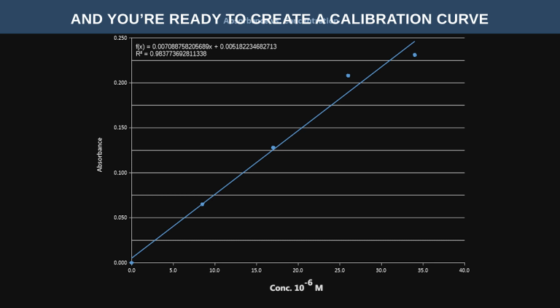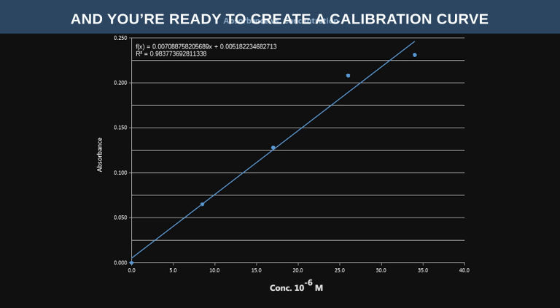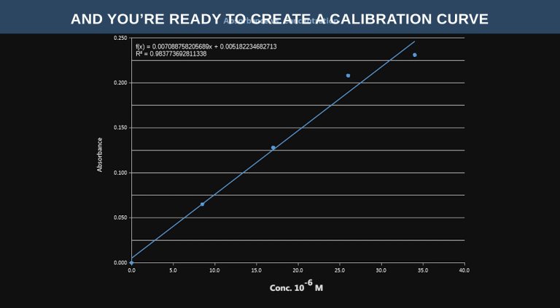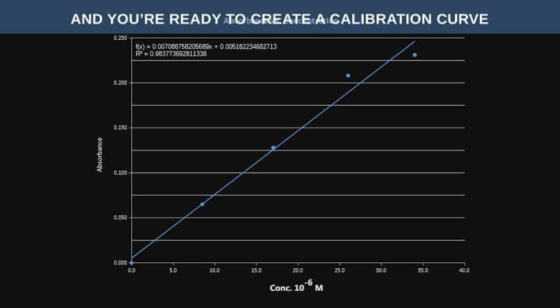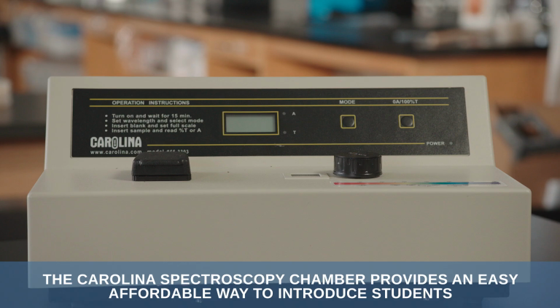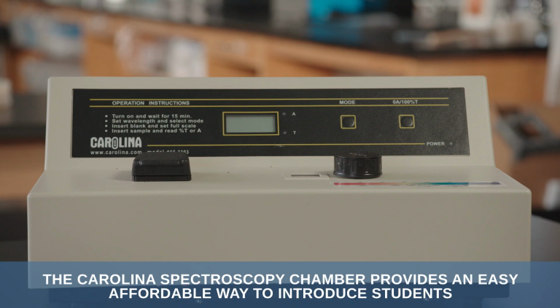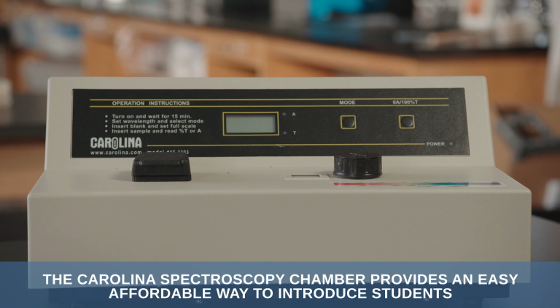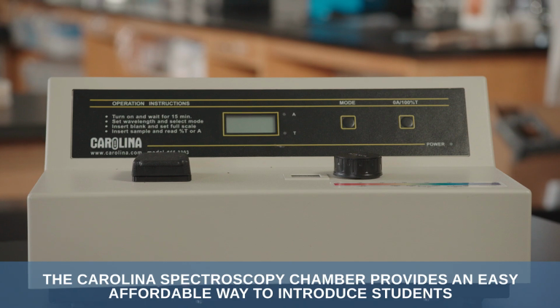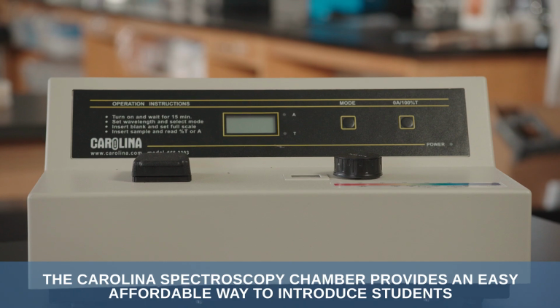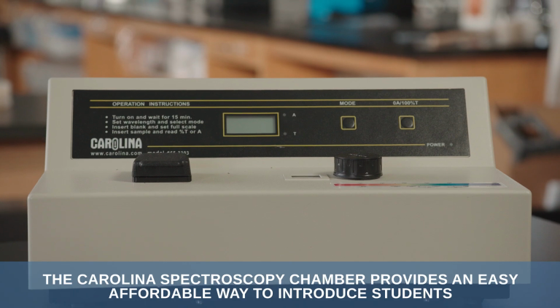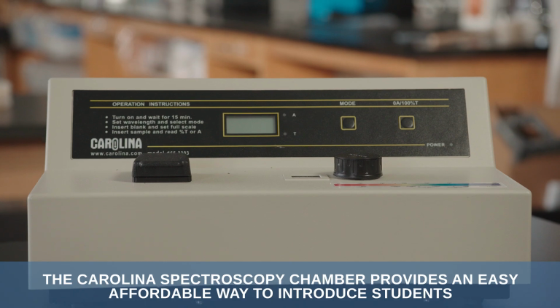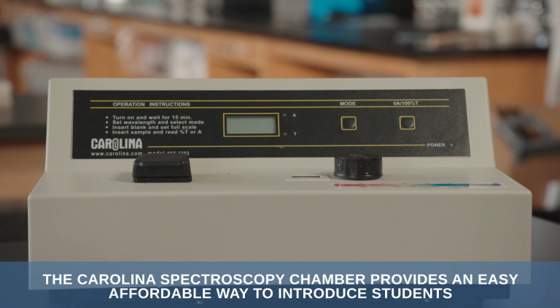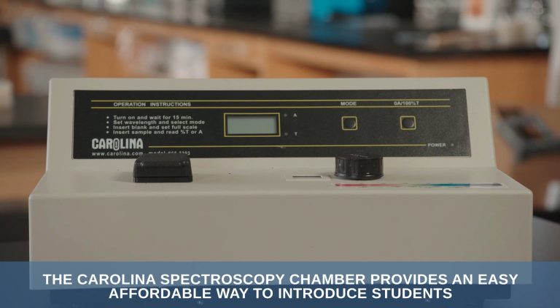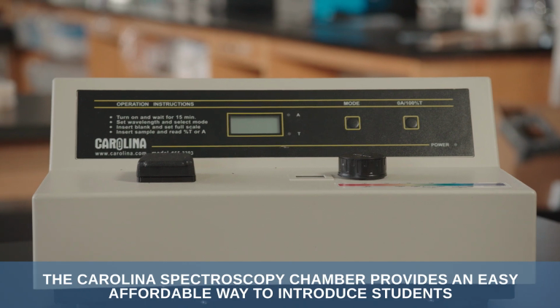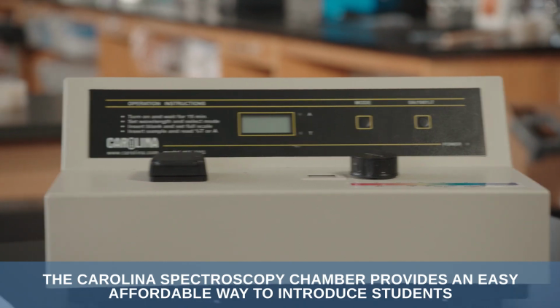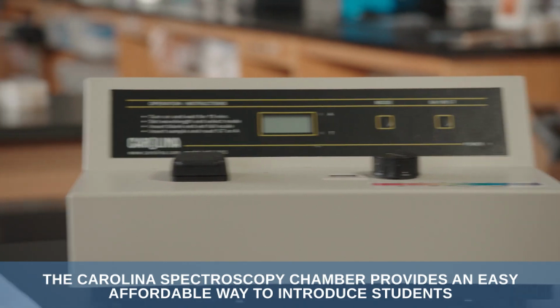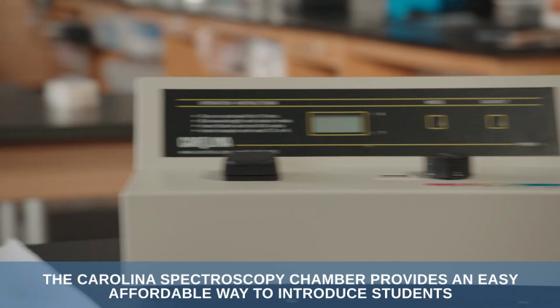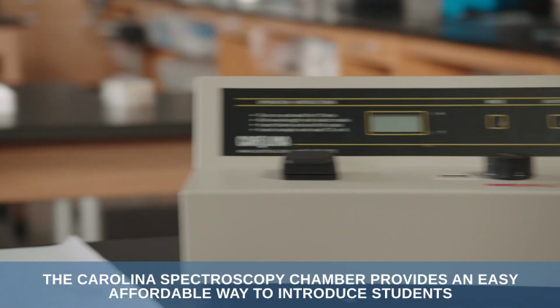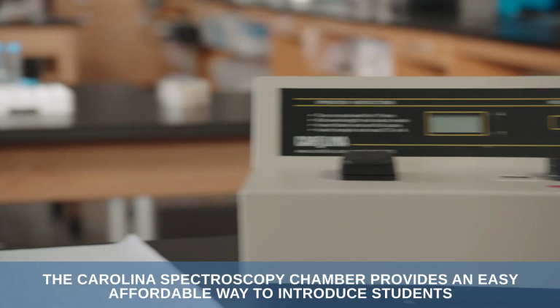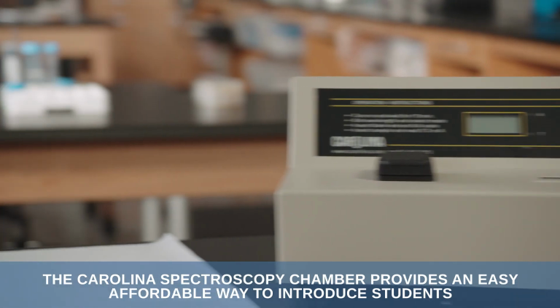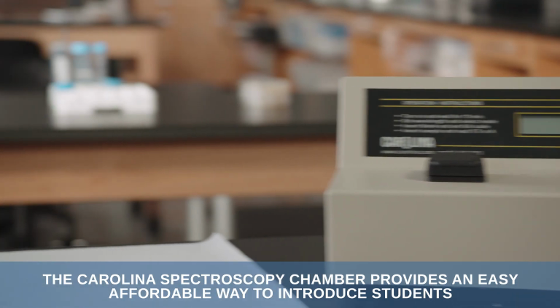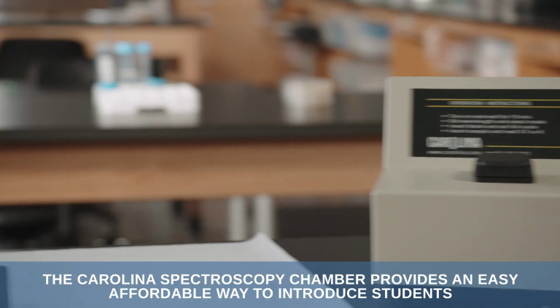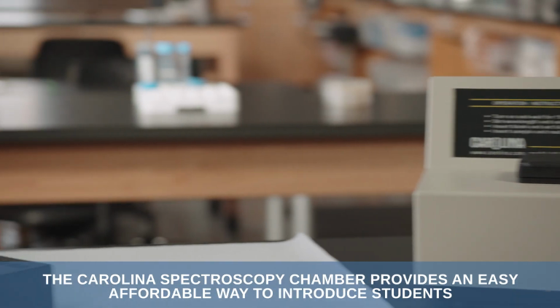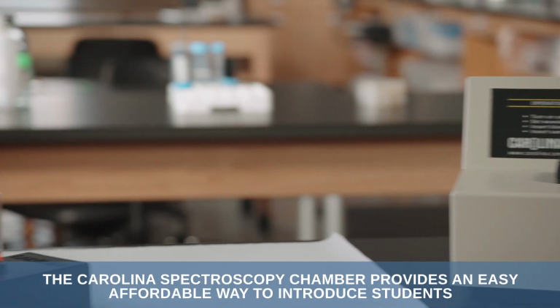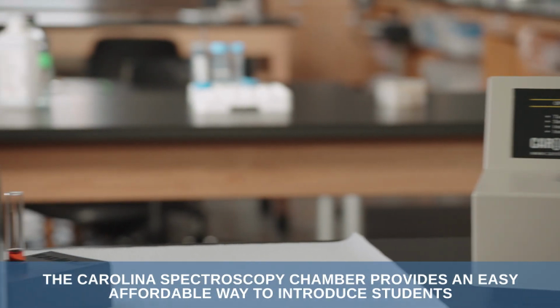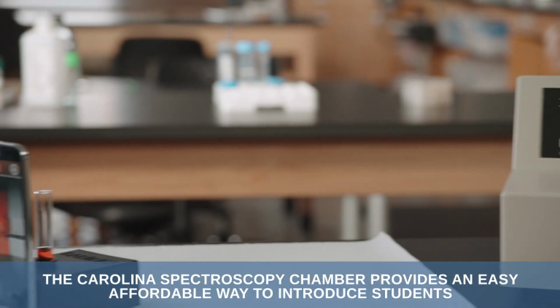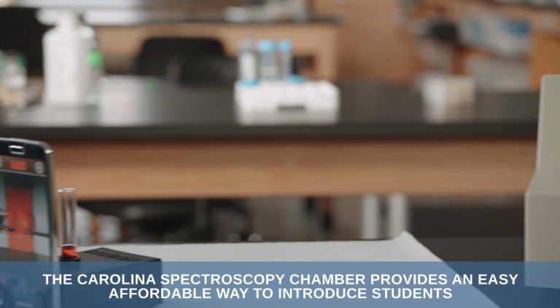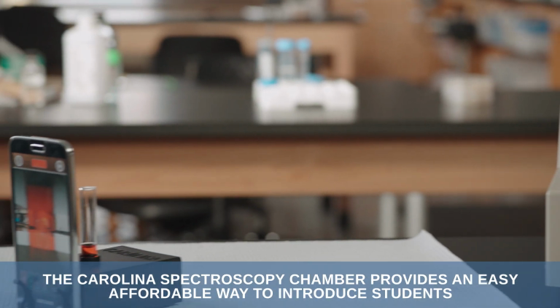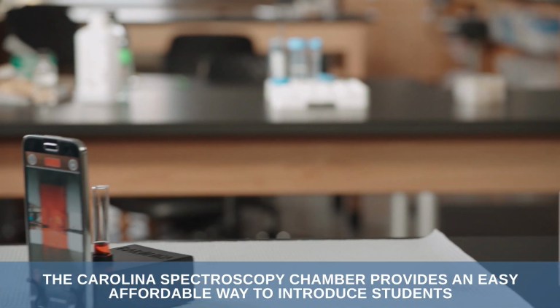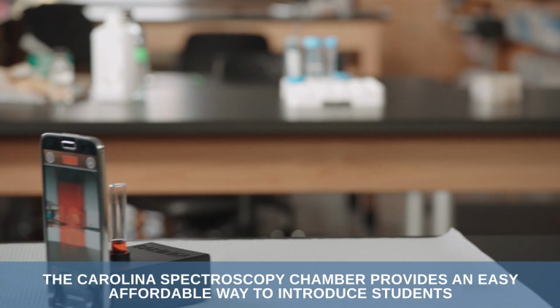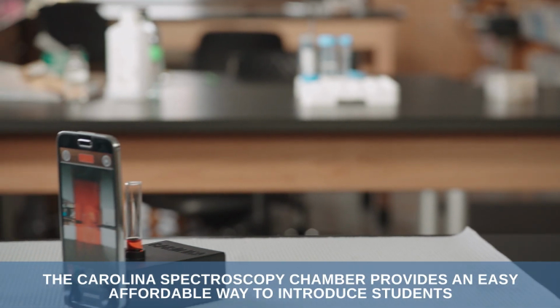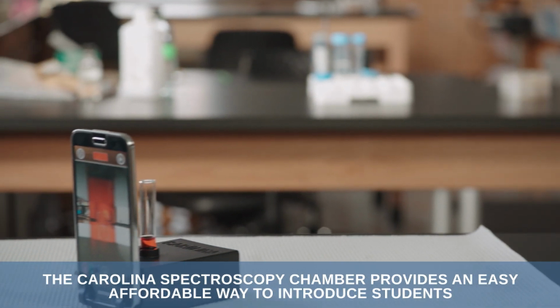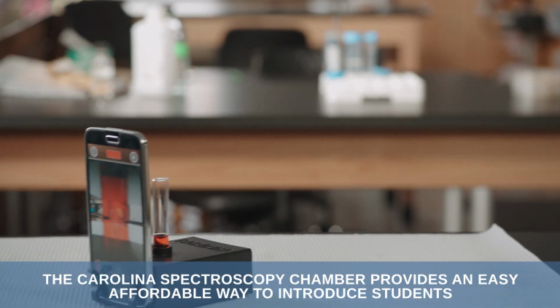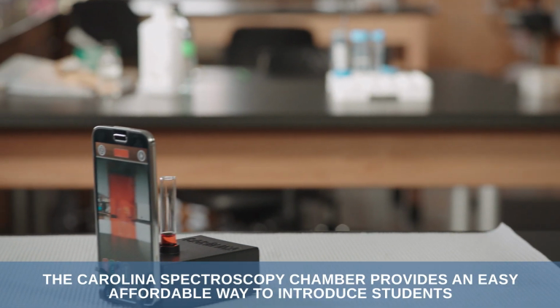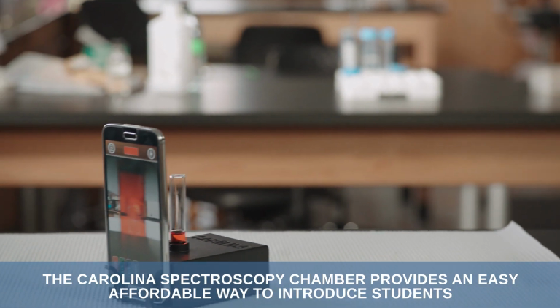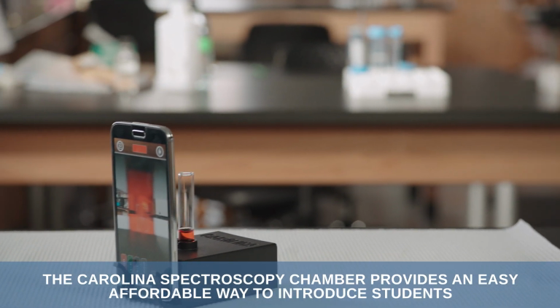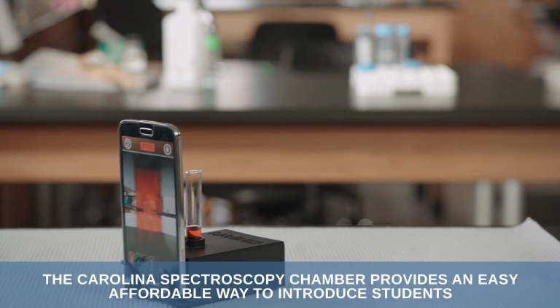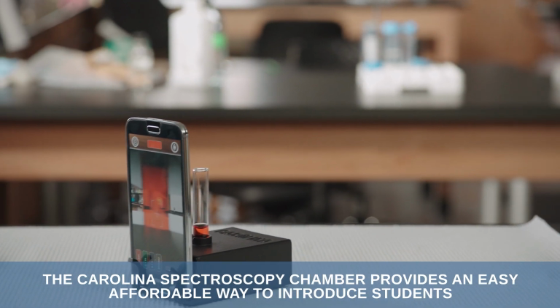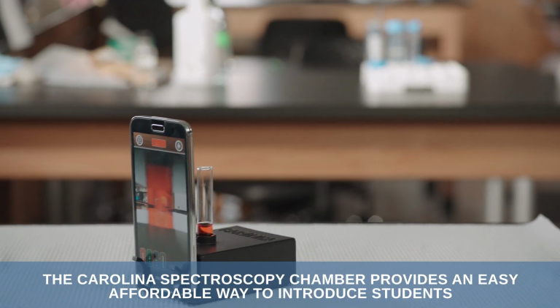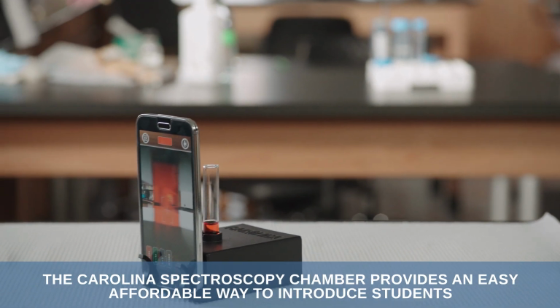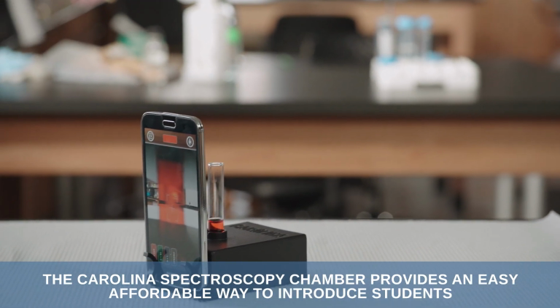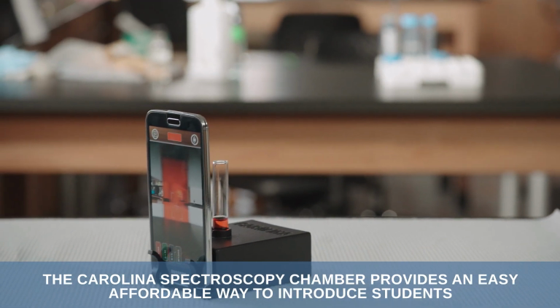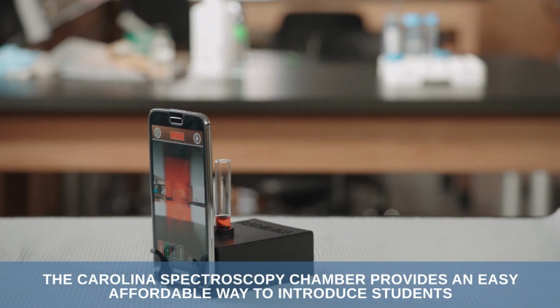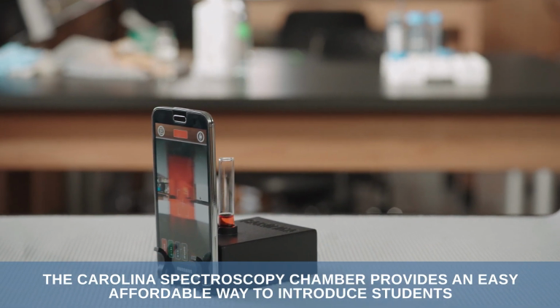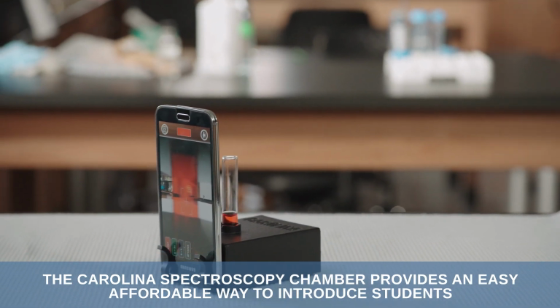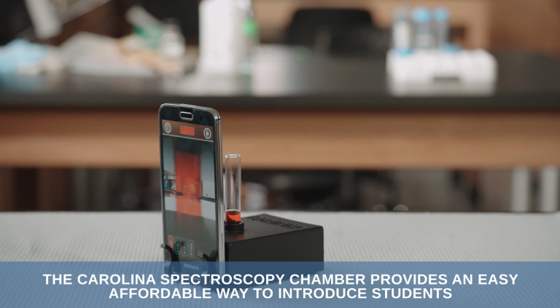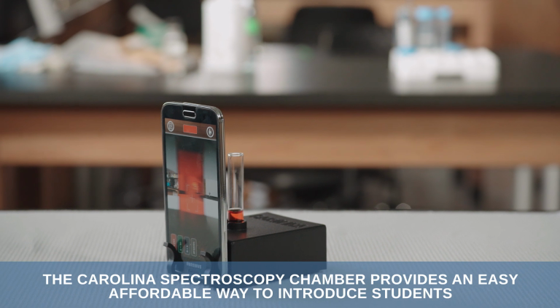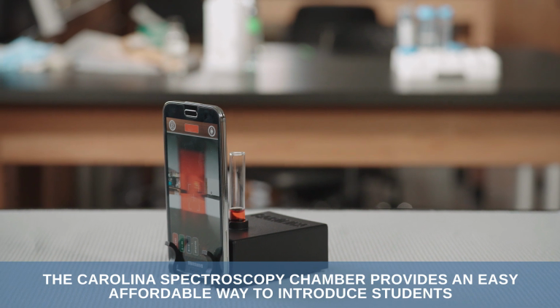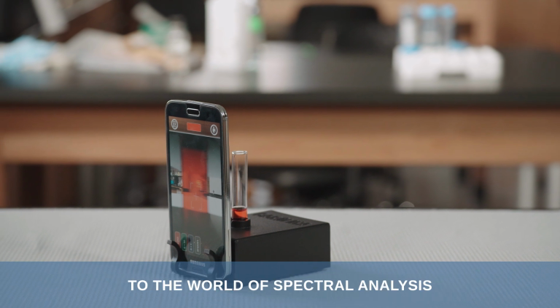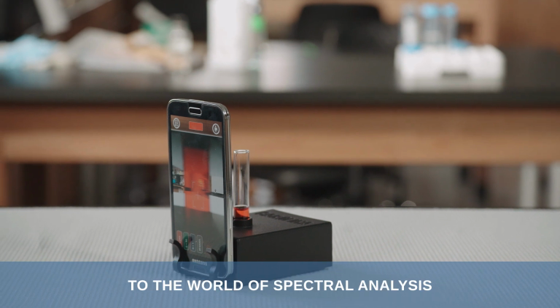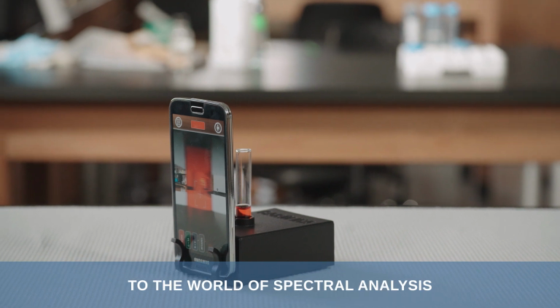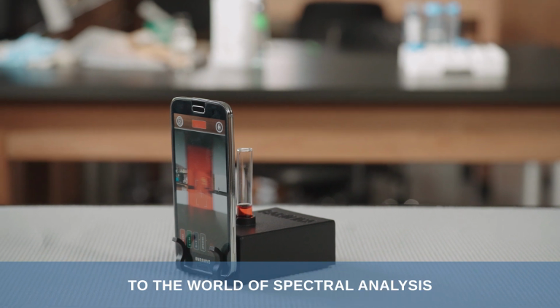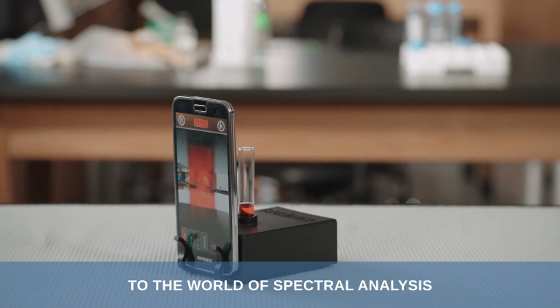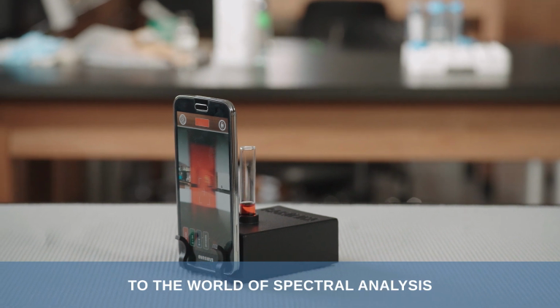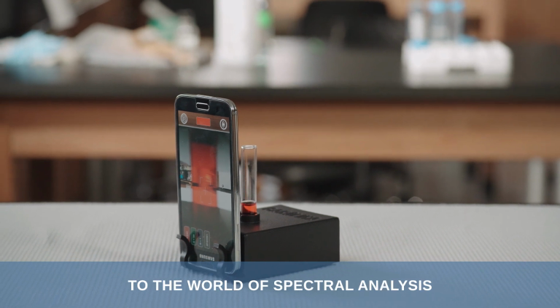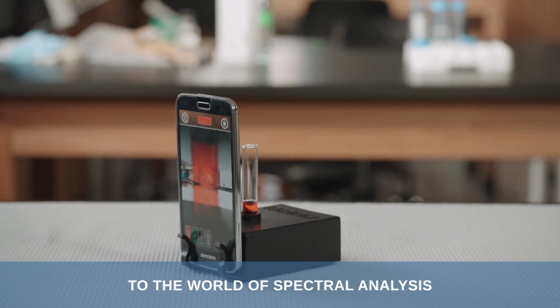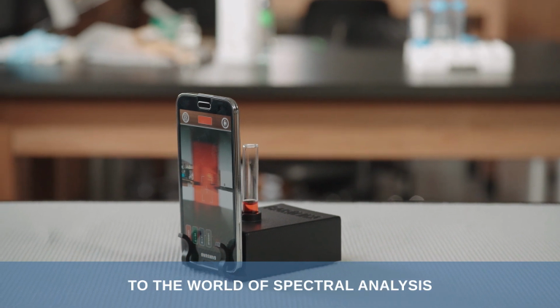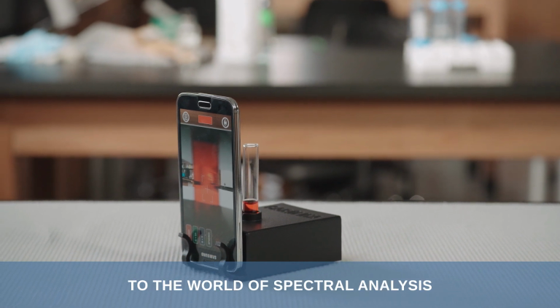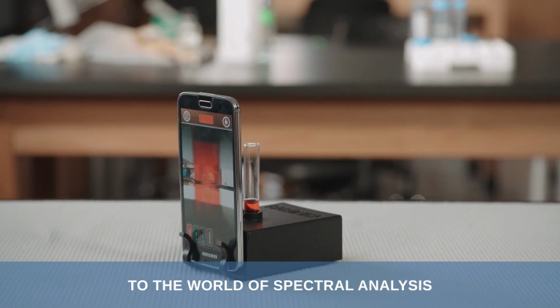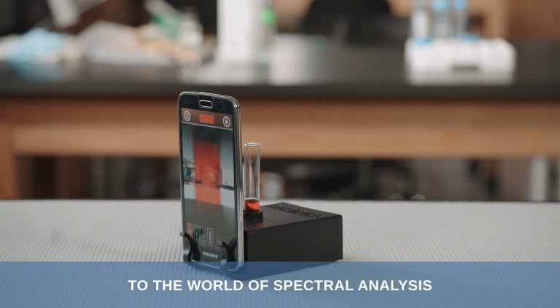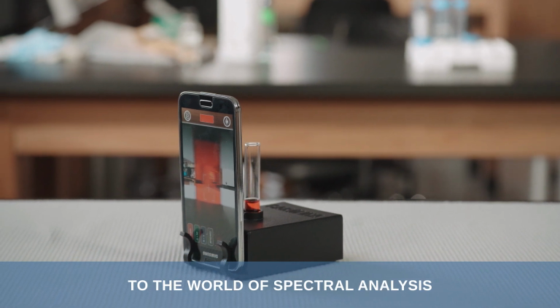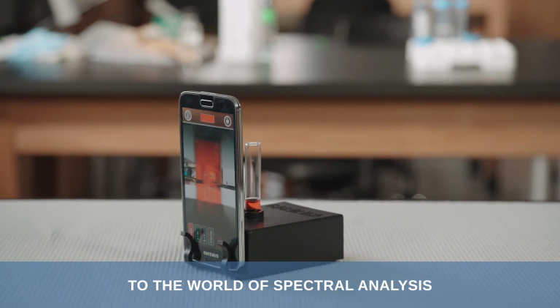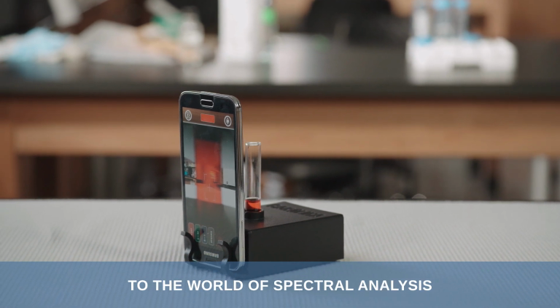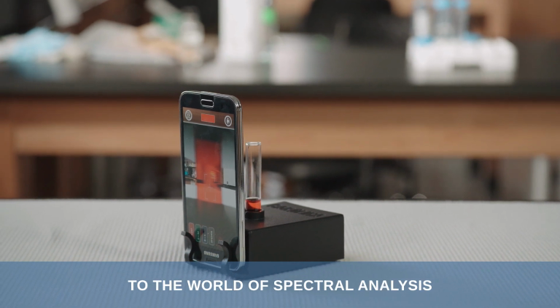The Carolina Spectroscopy Chamber provides an easy, affordable way to introduce students to the world of spectral analysis.